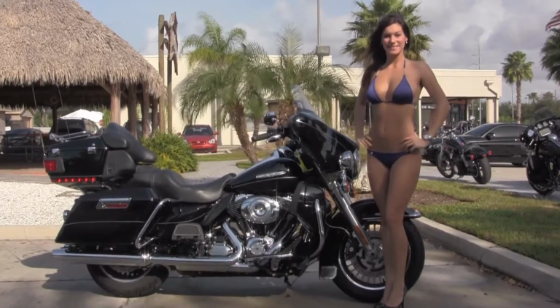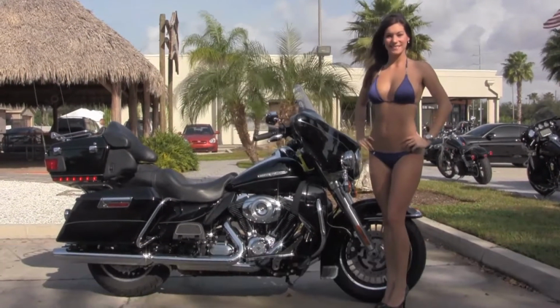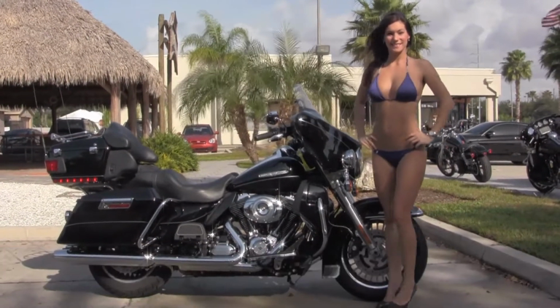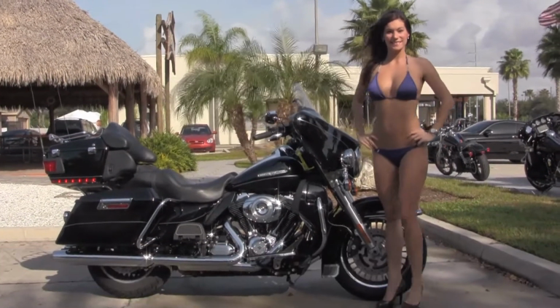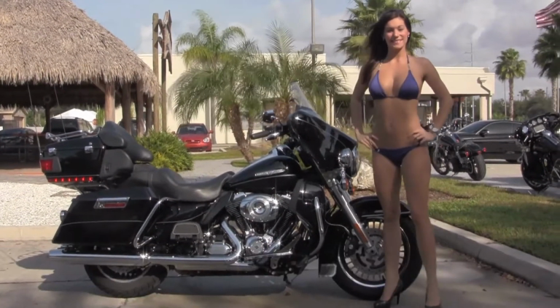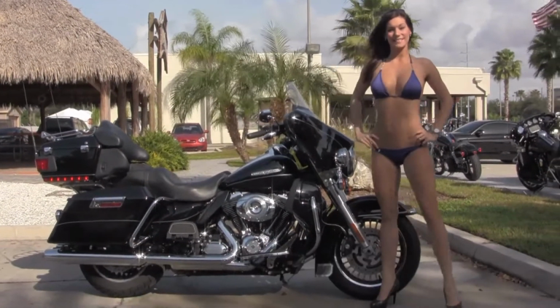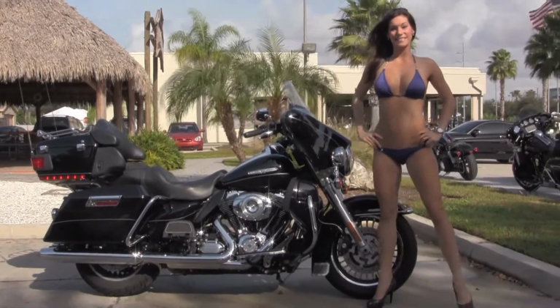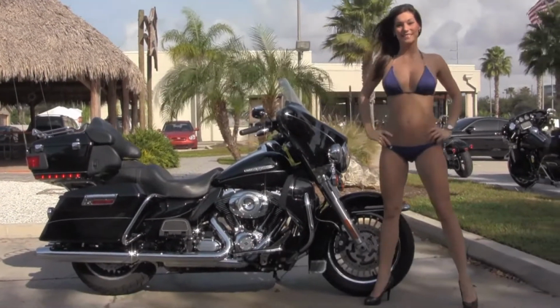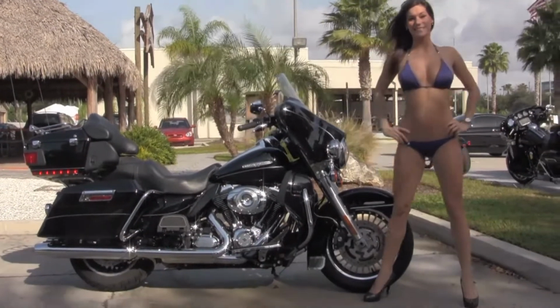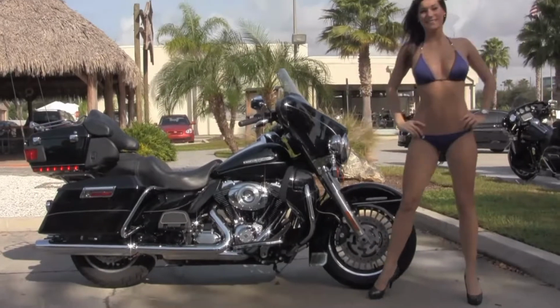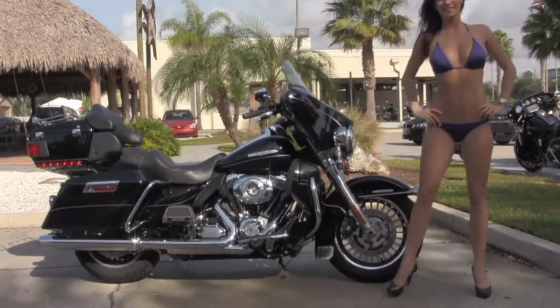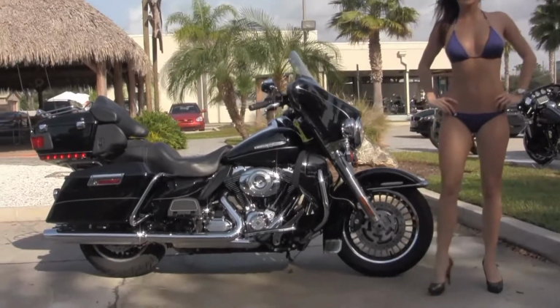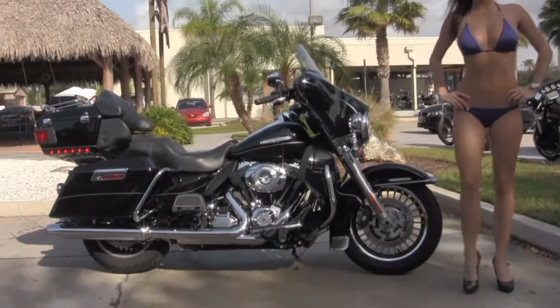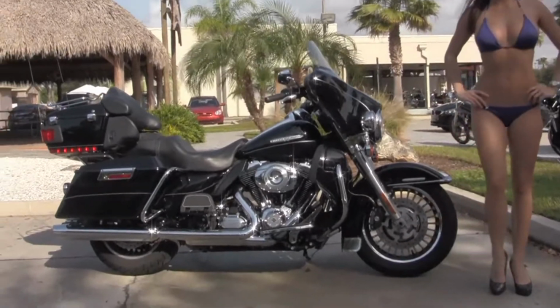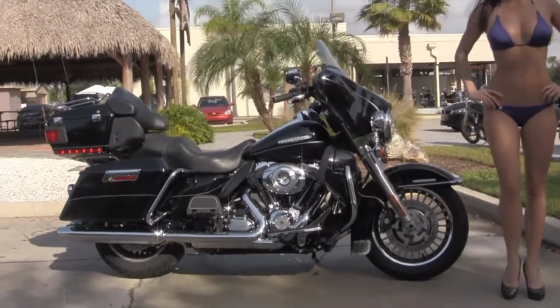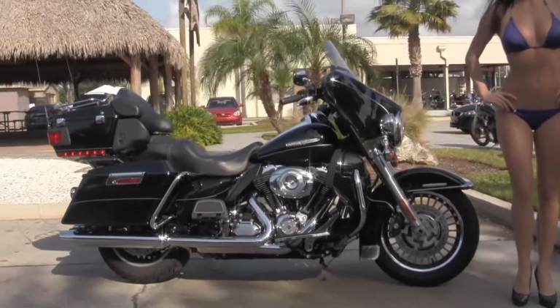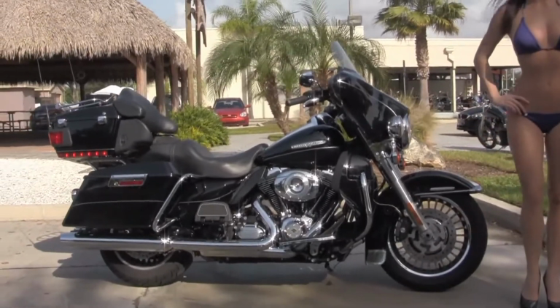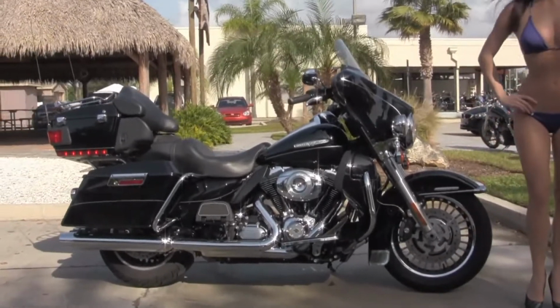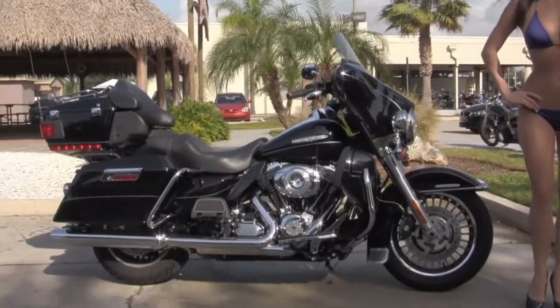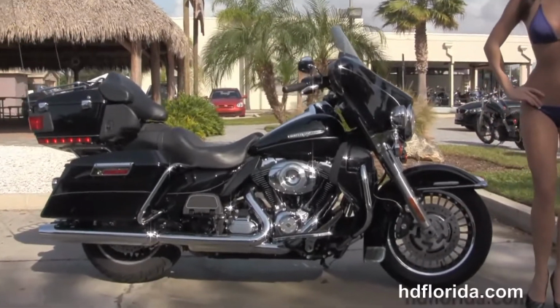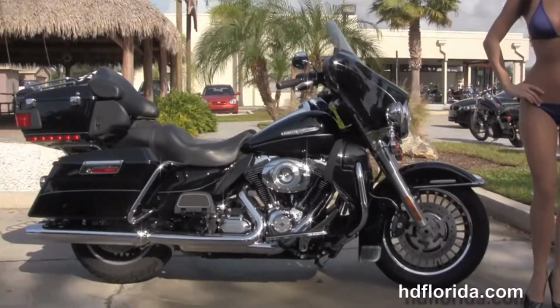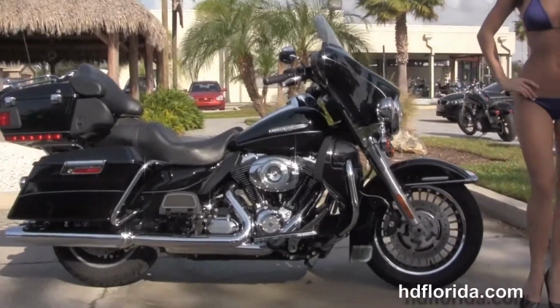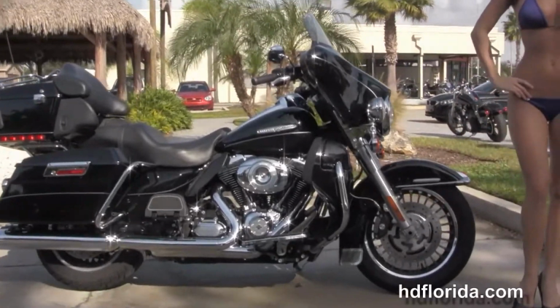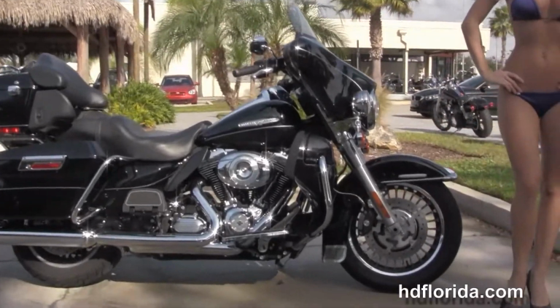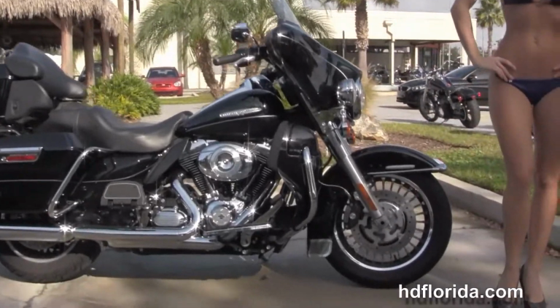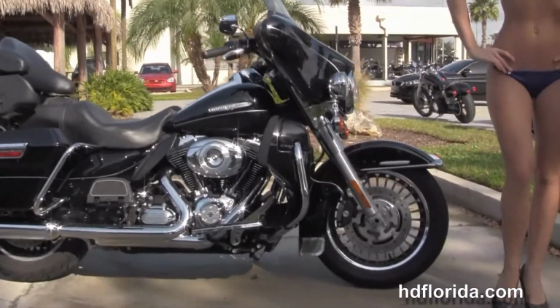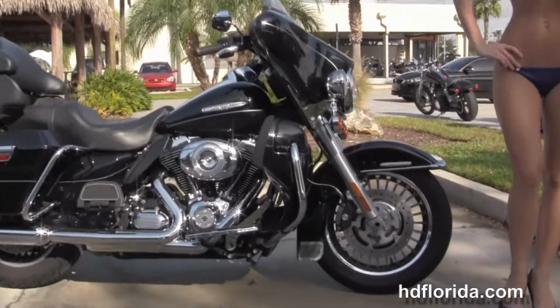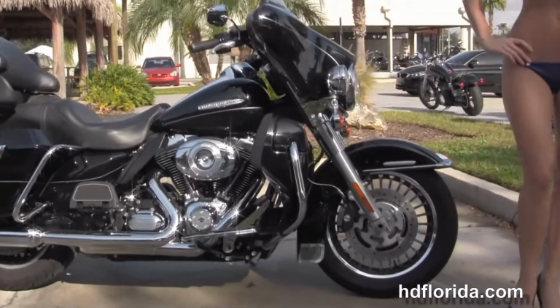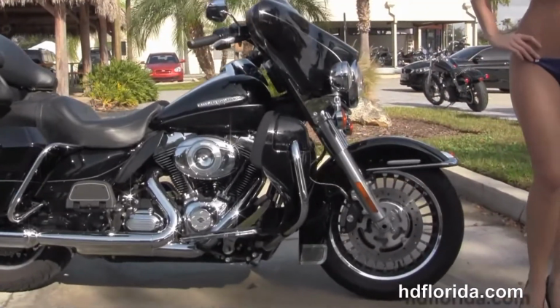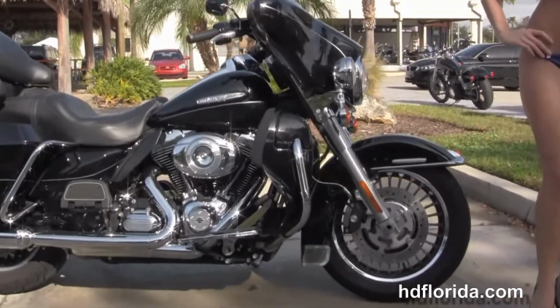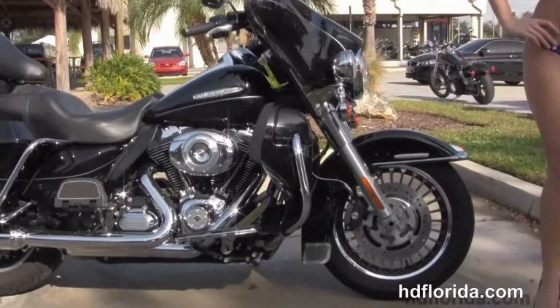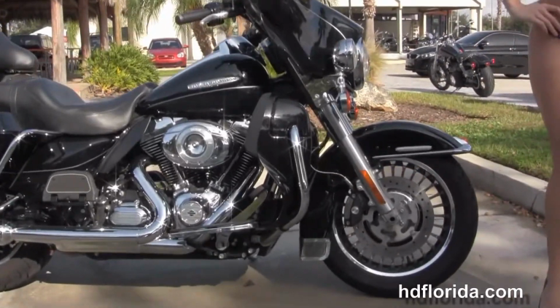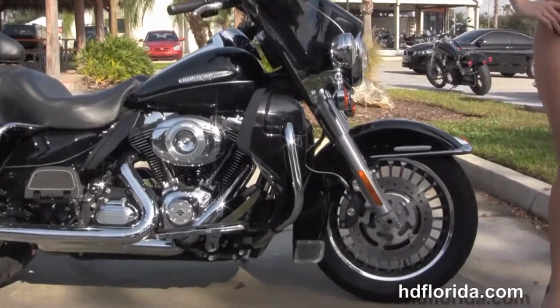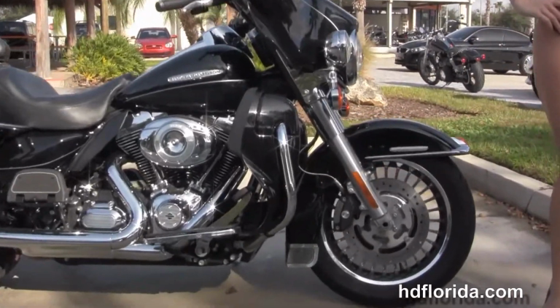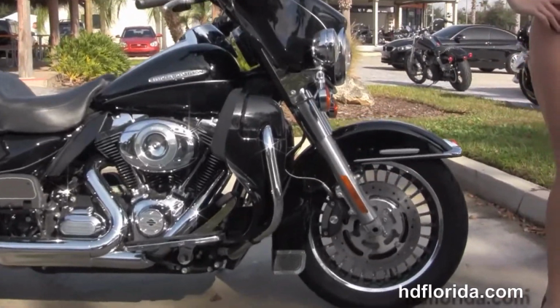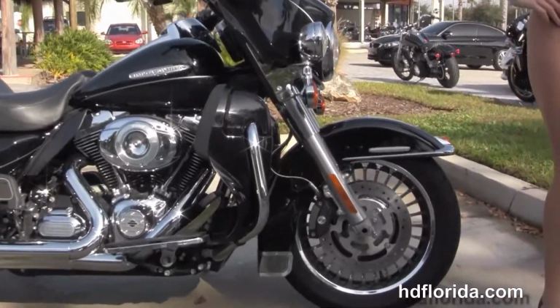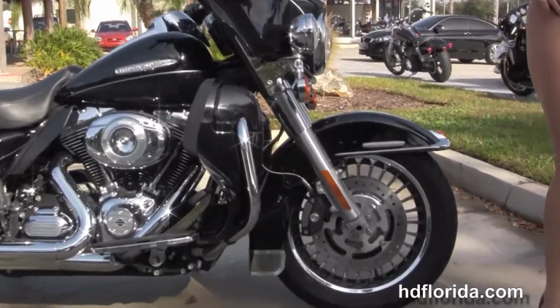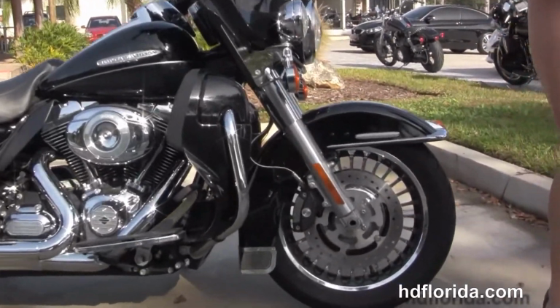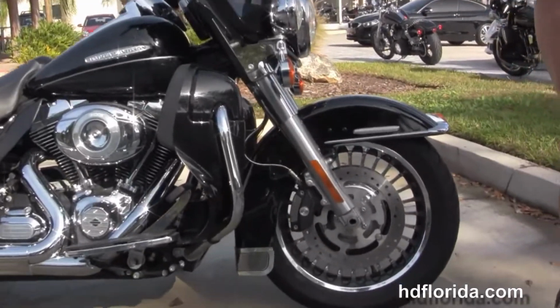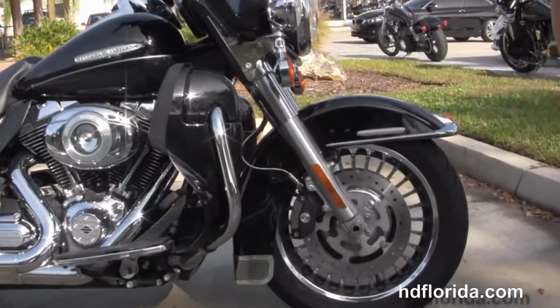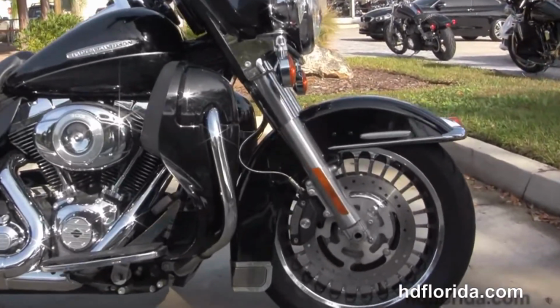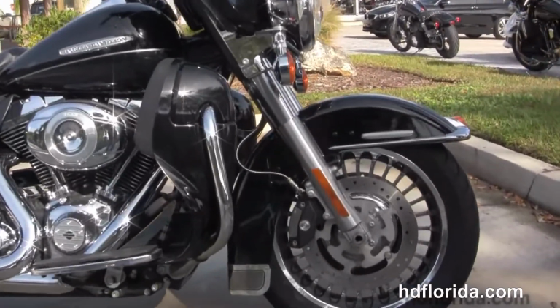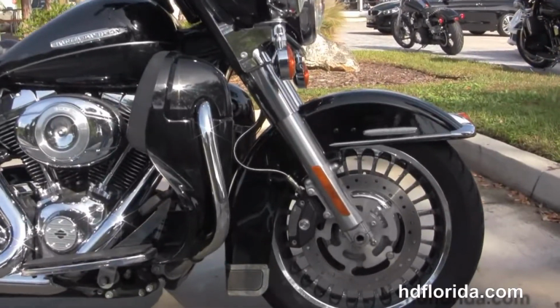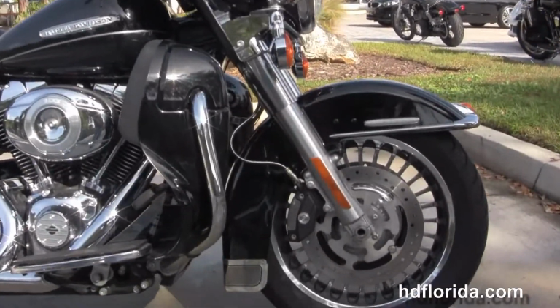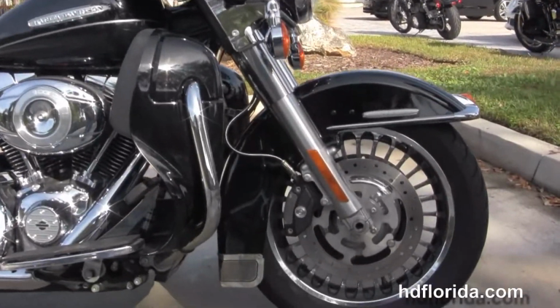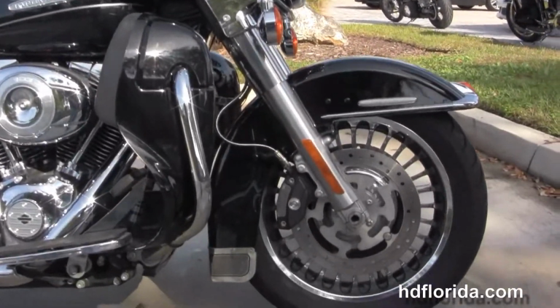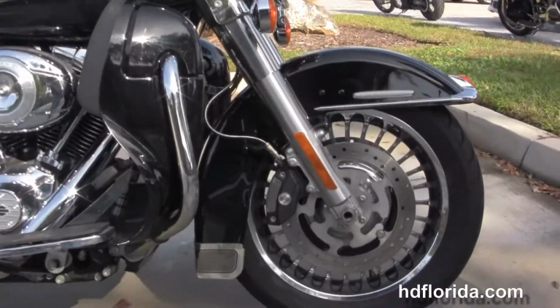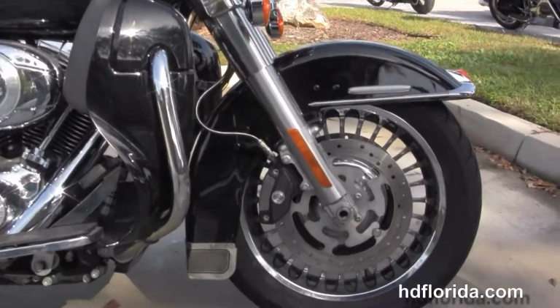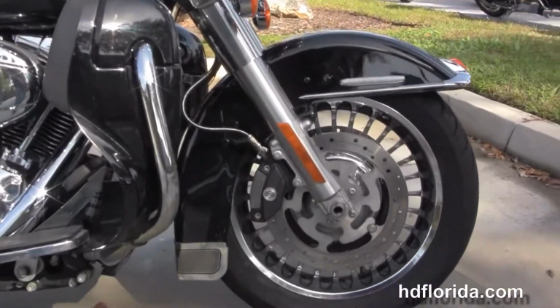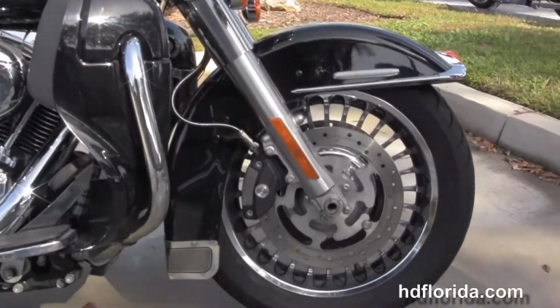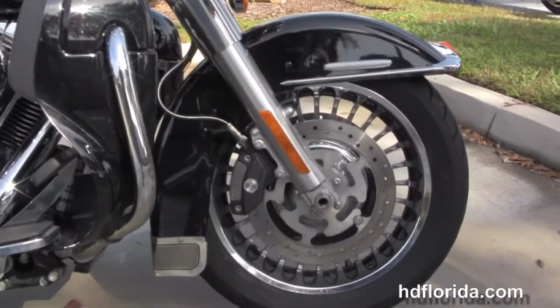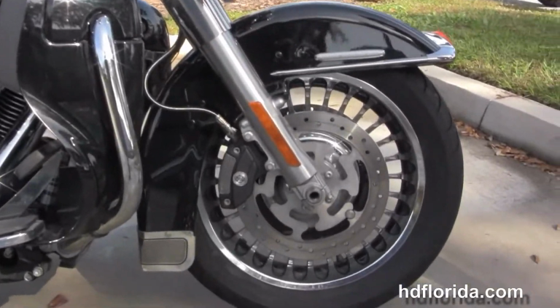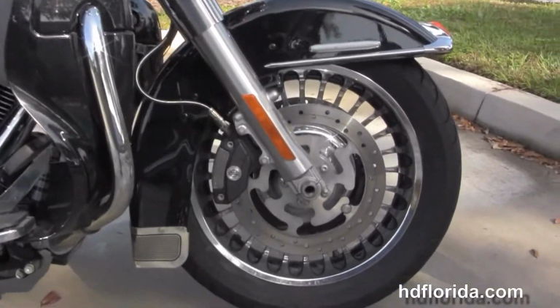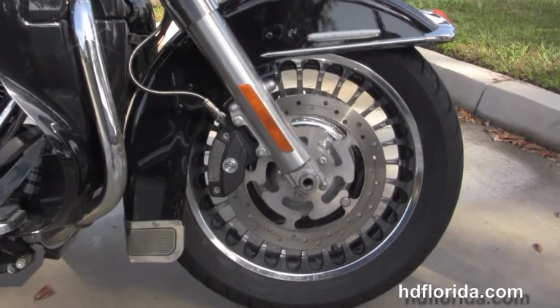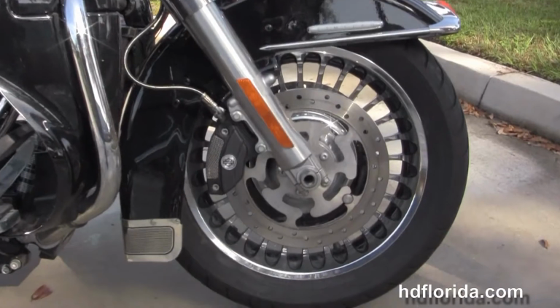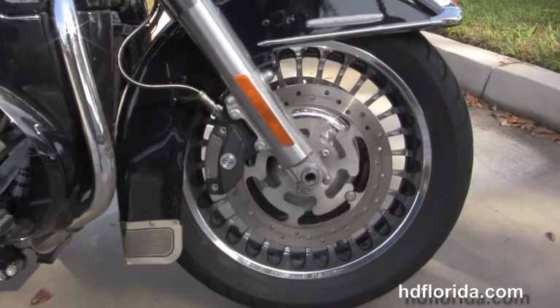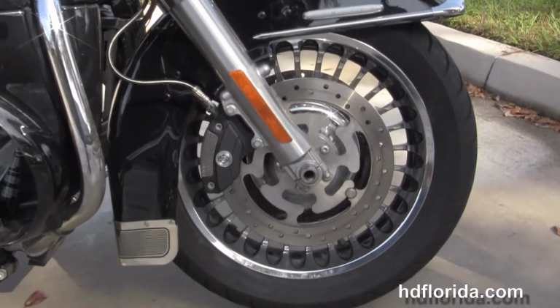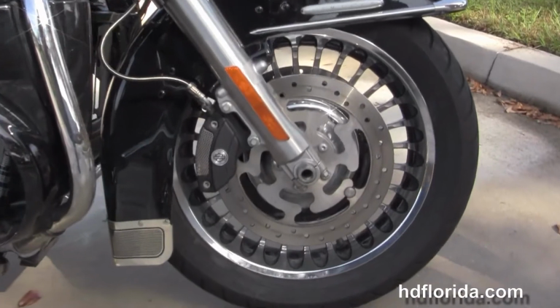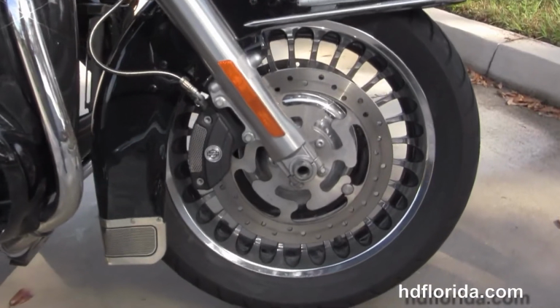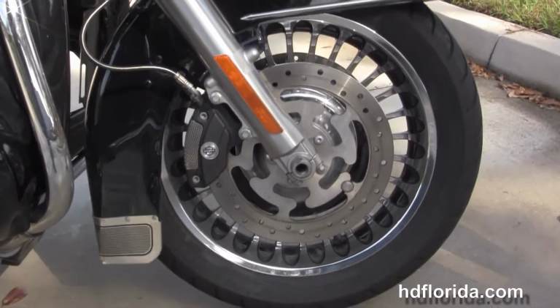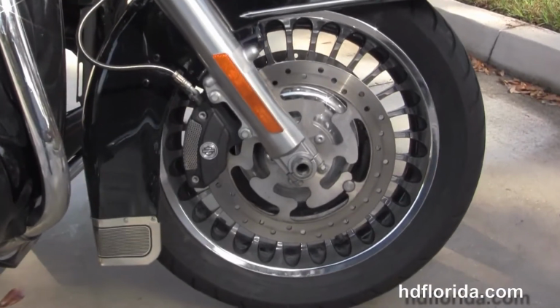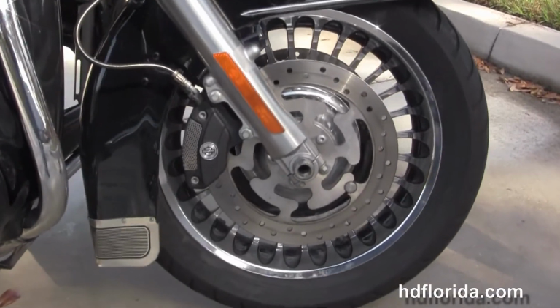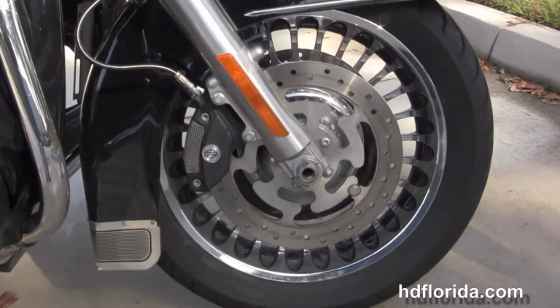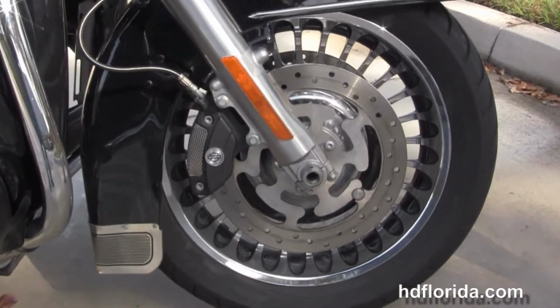This bike starts out front with the chrome and black 28-spoke knuckle wheels, dual four-piston Brembo calipers, and dual disc brakes.